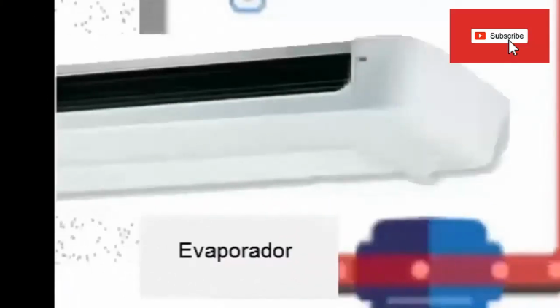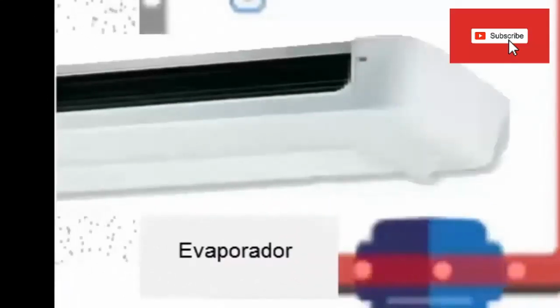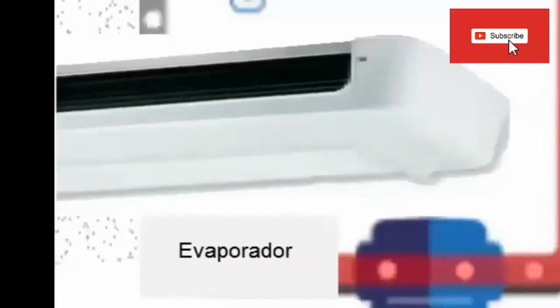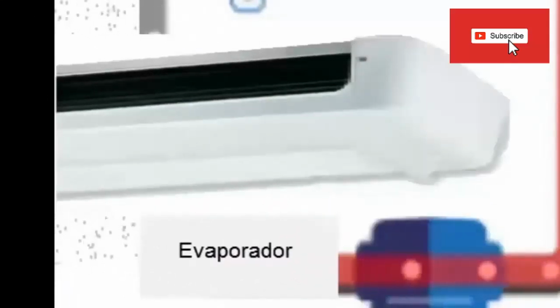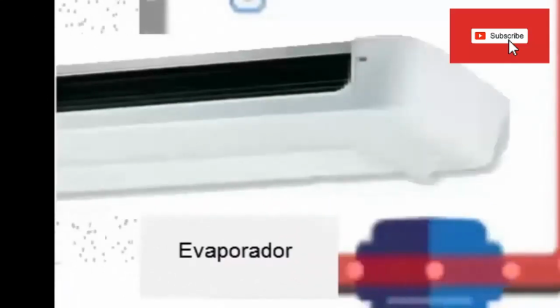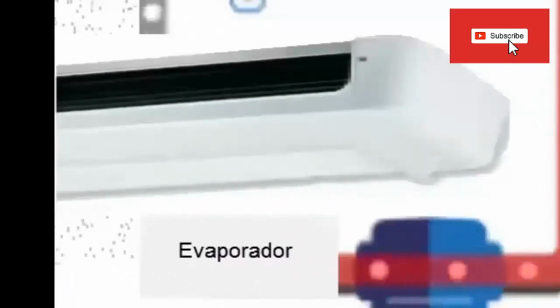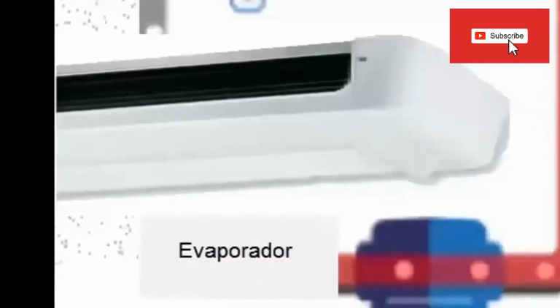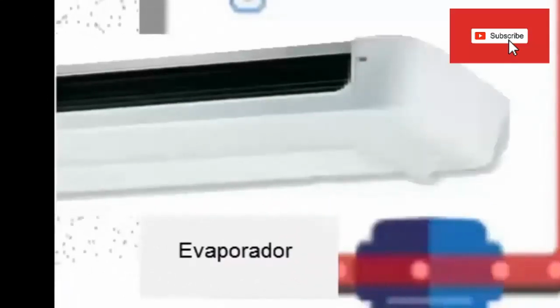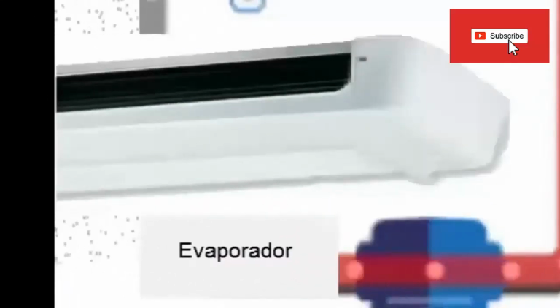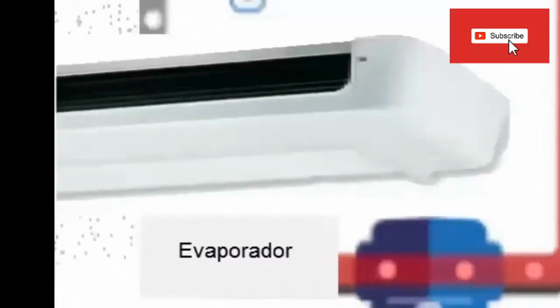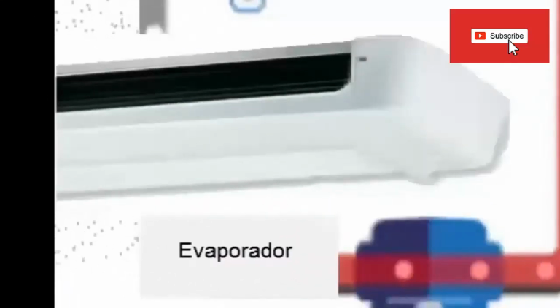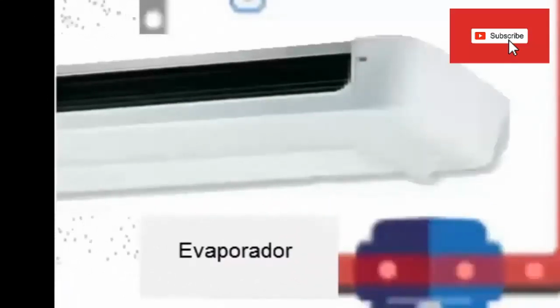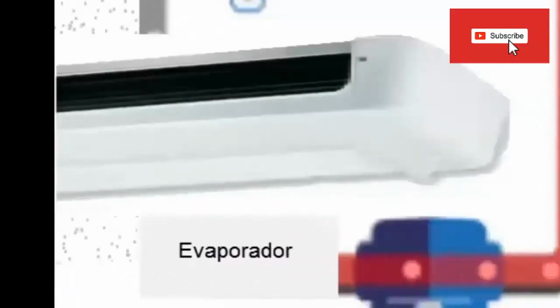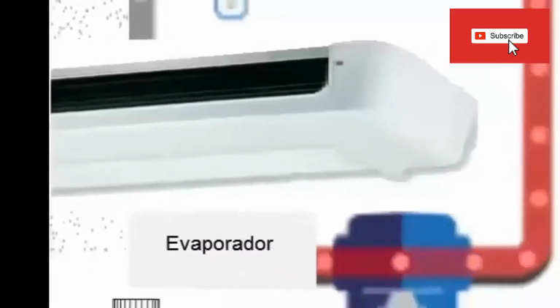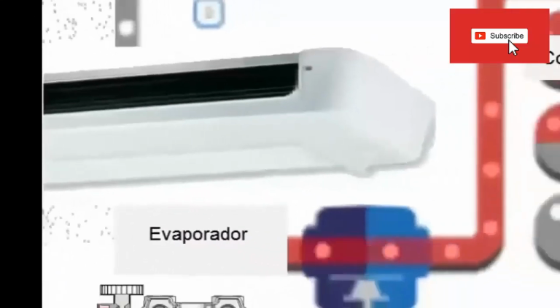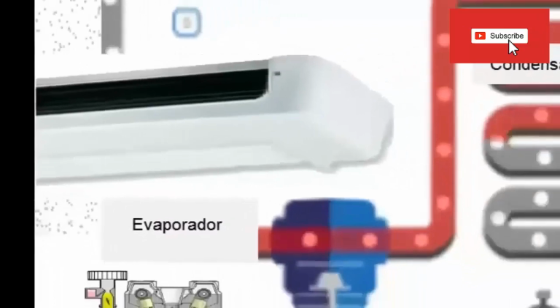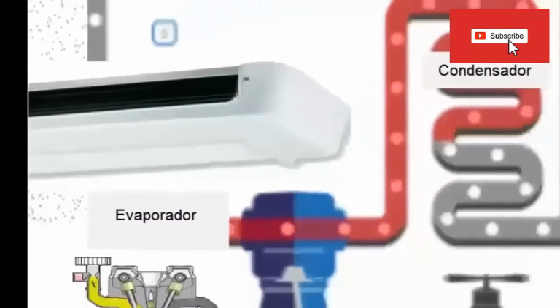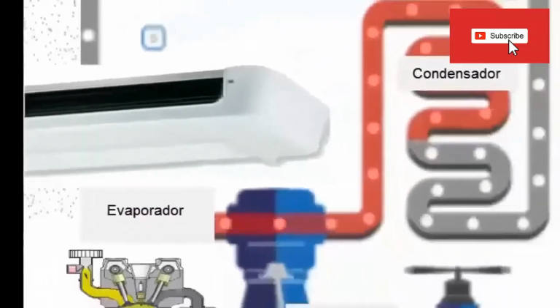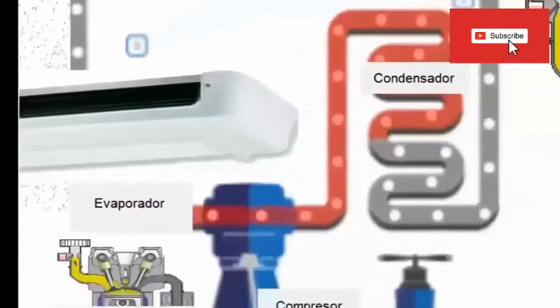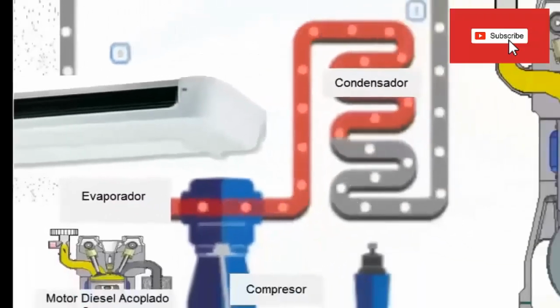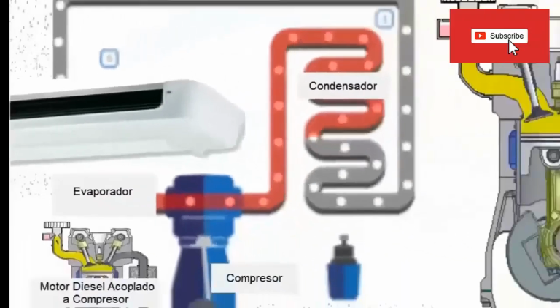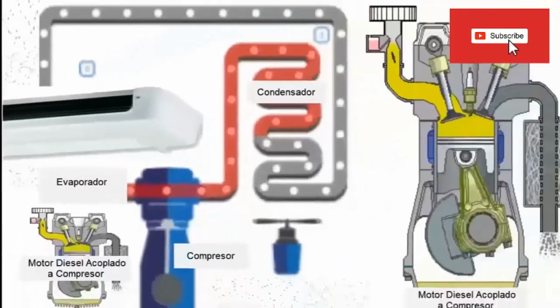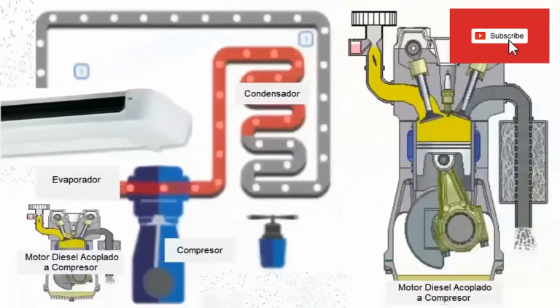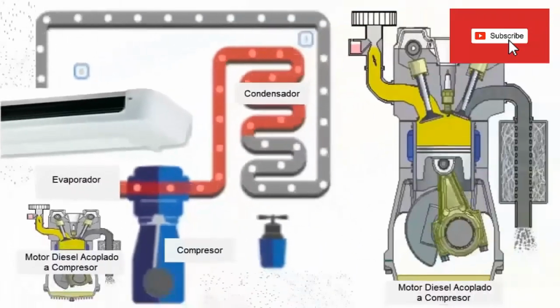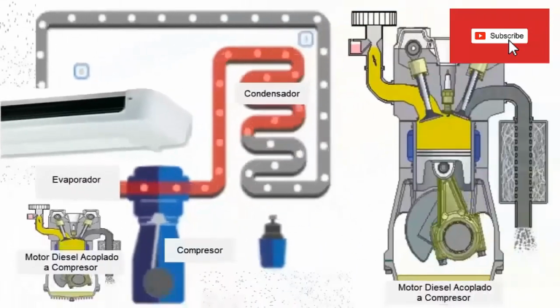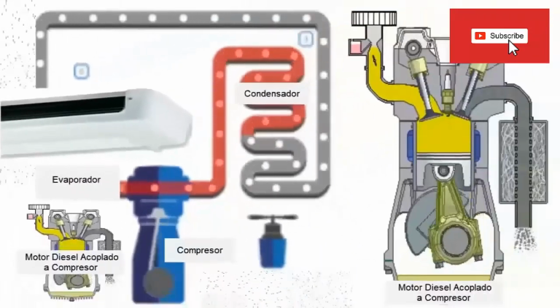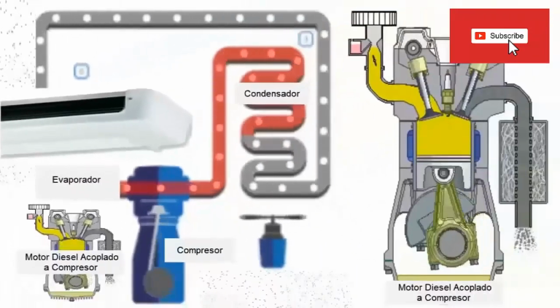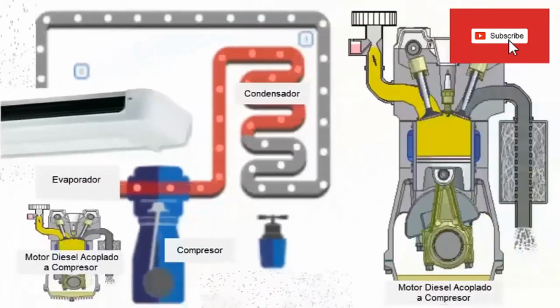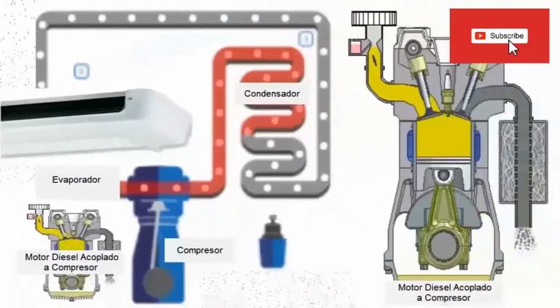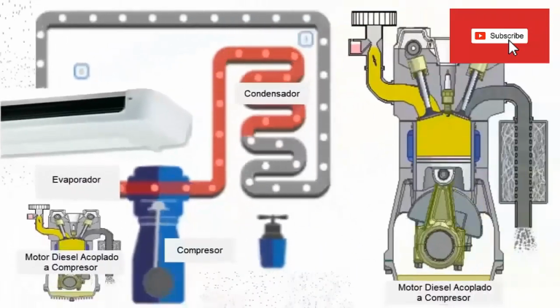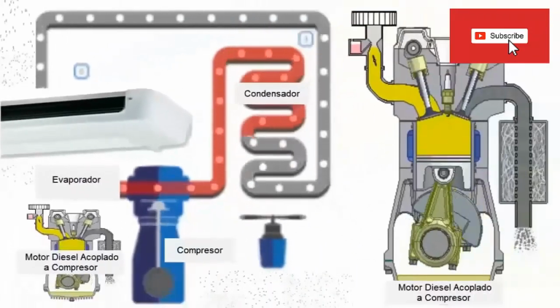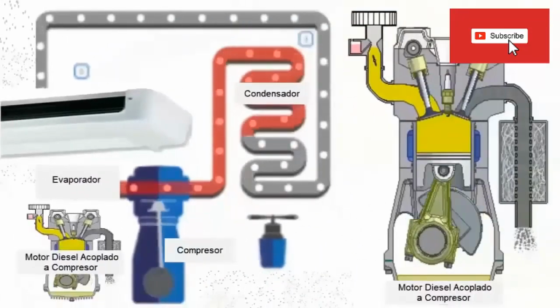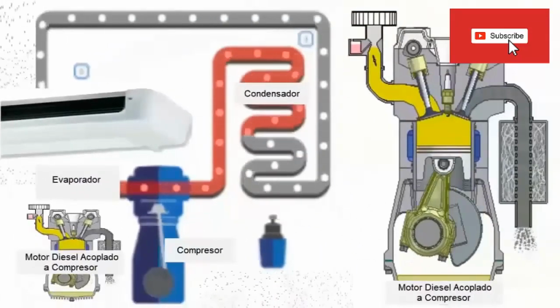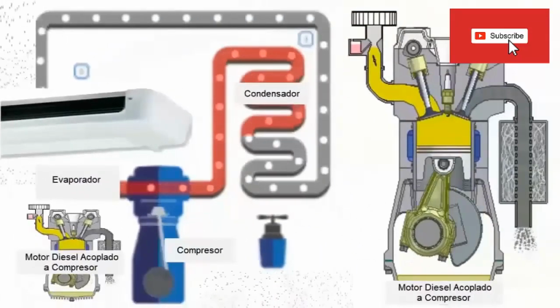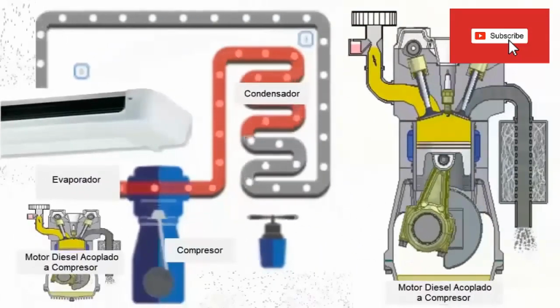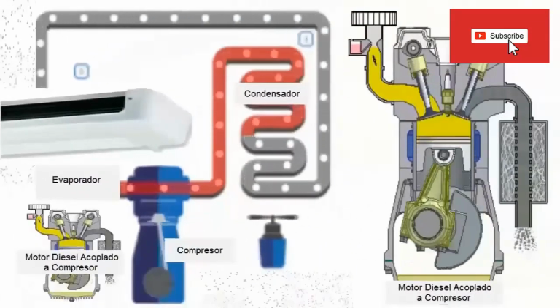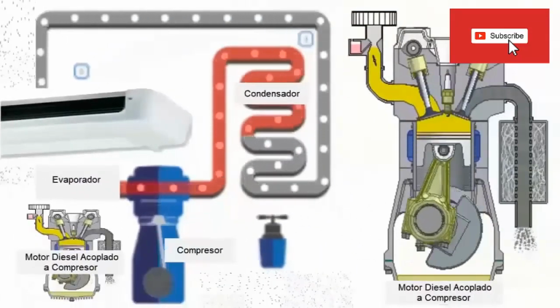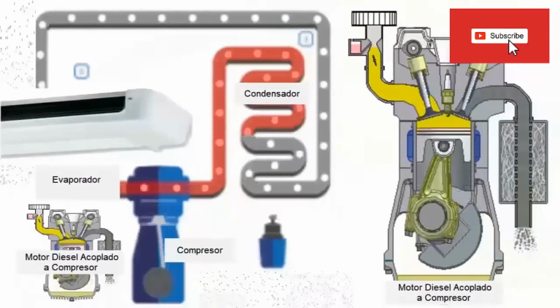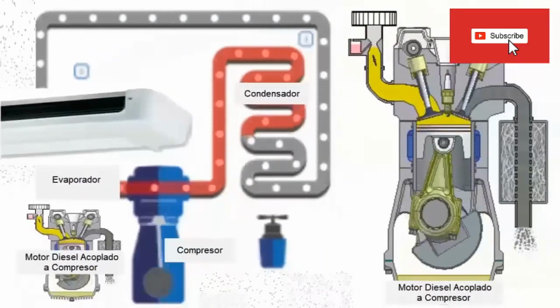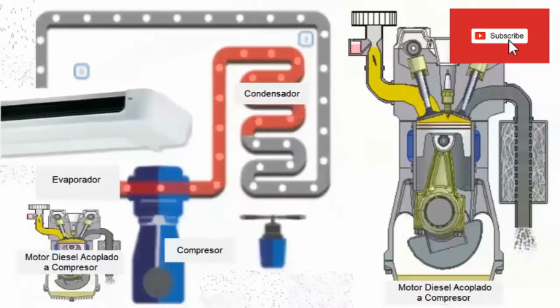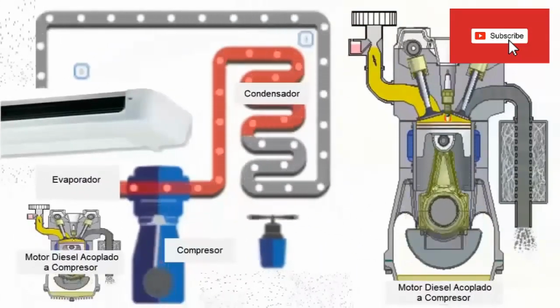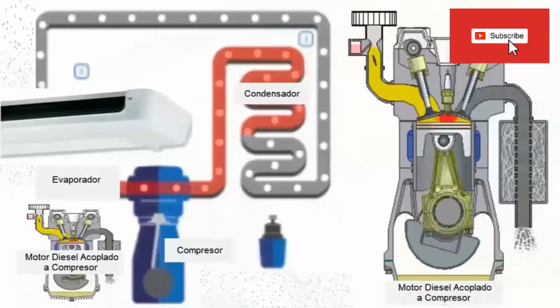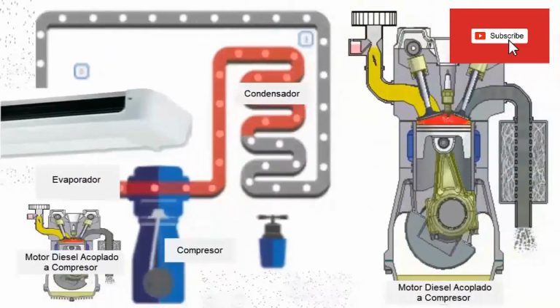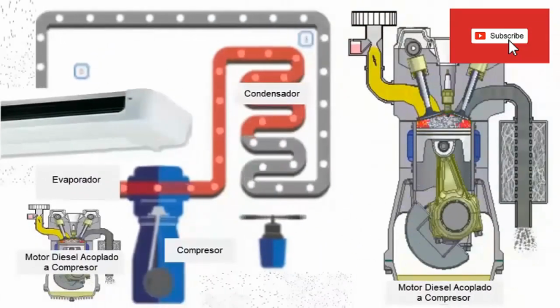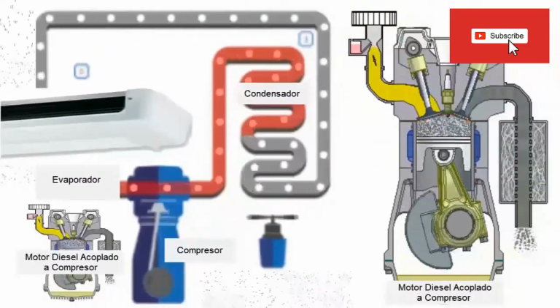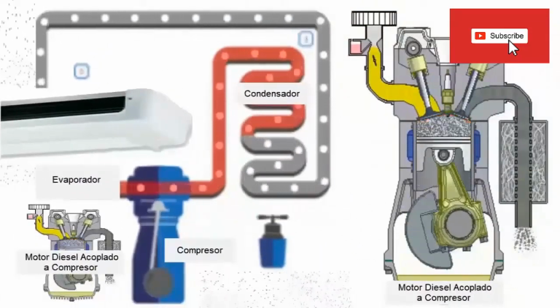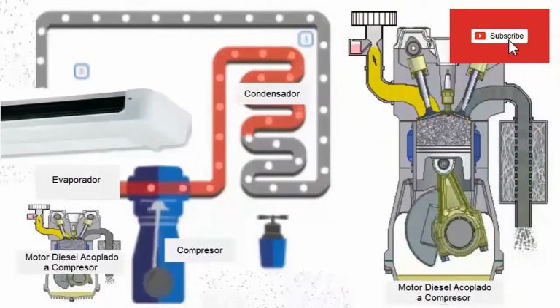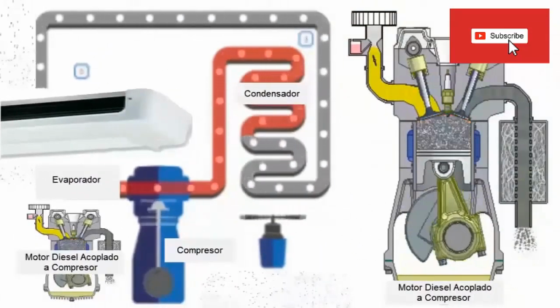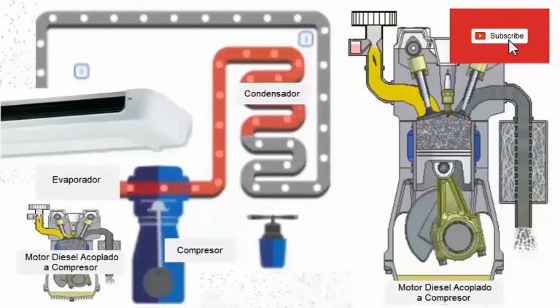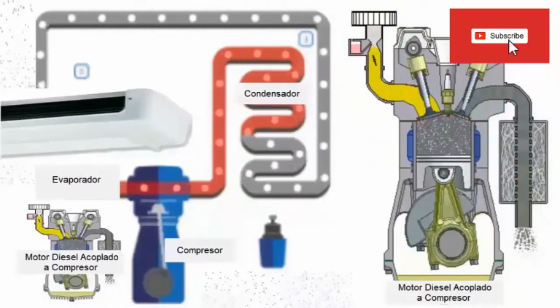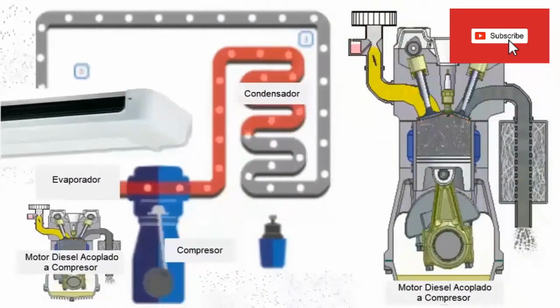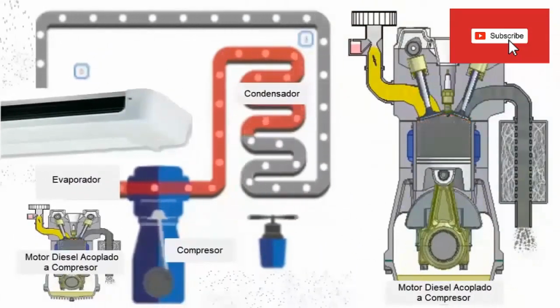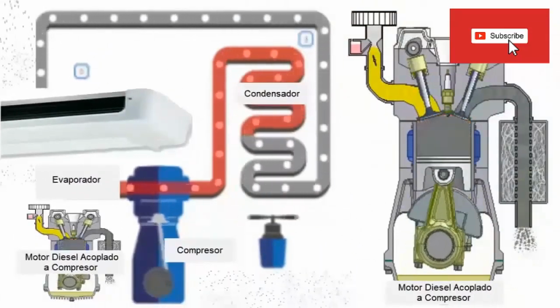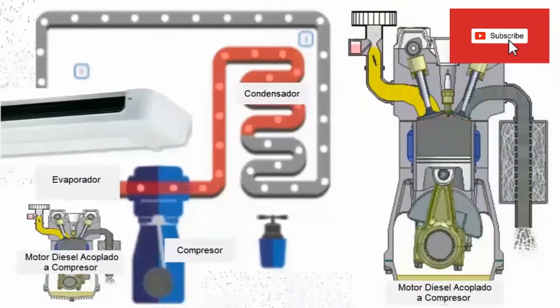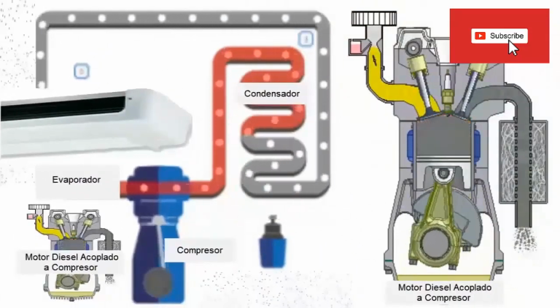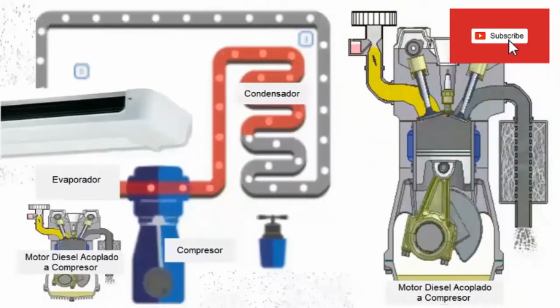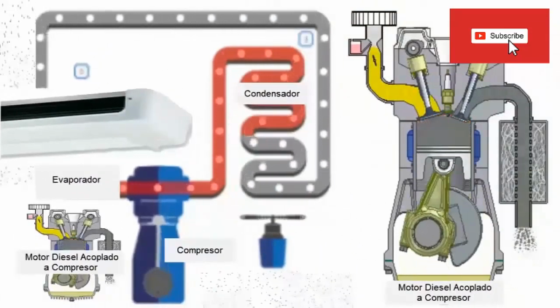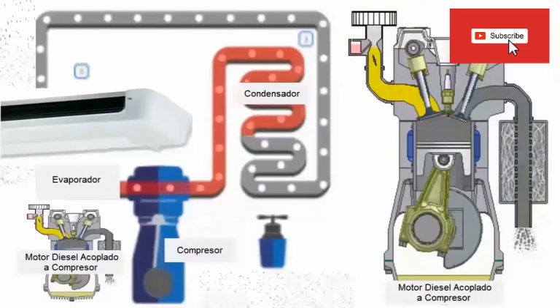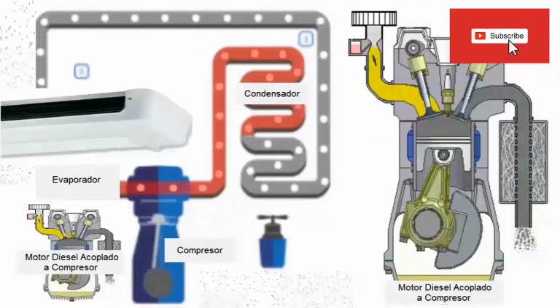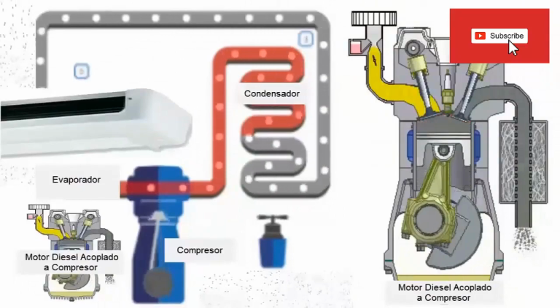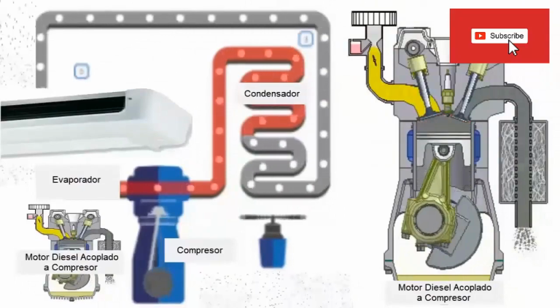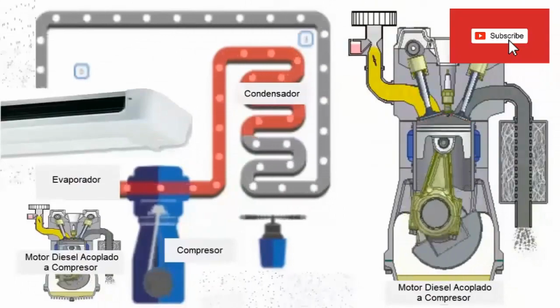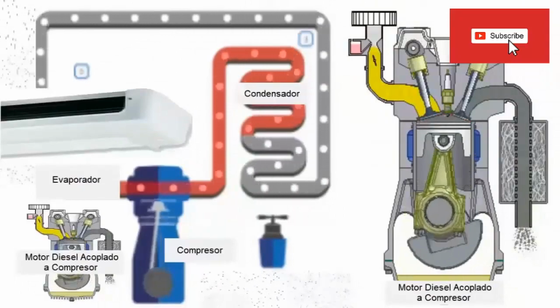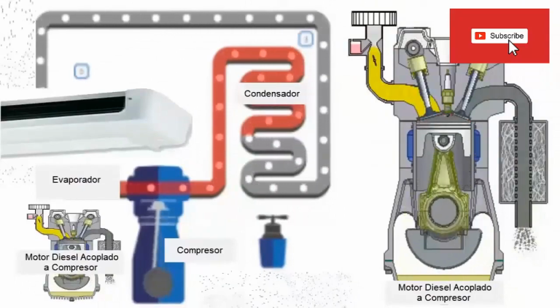11. If the equipment was recently serviced, check for the presence of non-condensibles inside the refrigeration circuit.